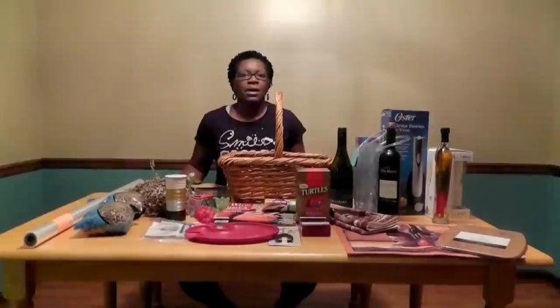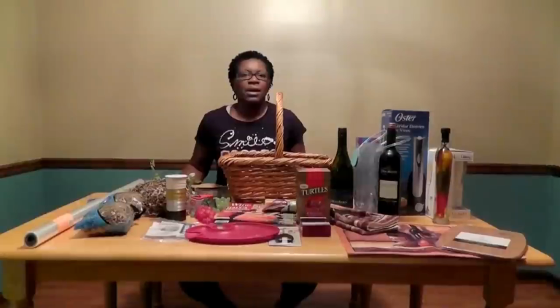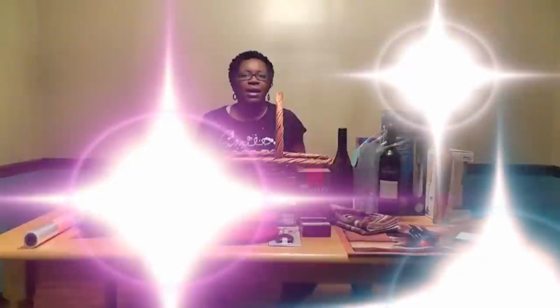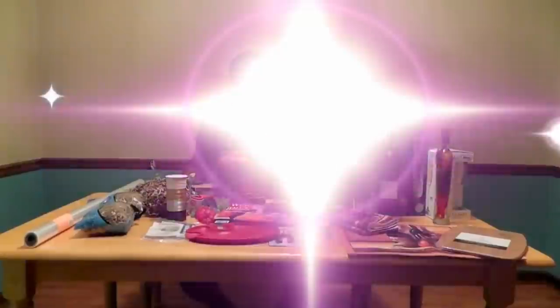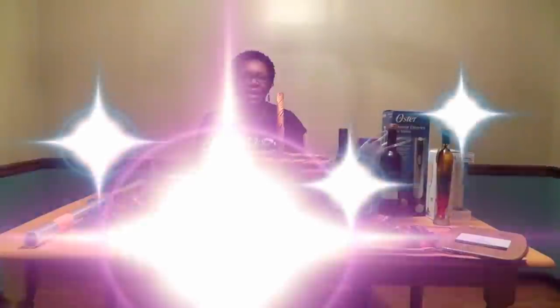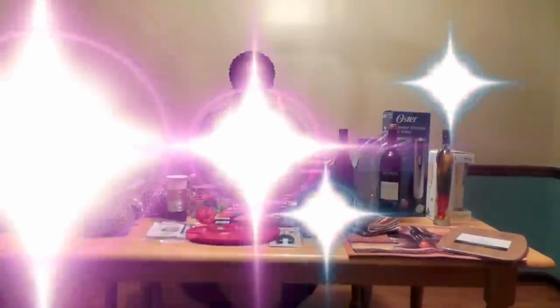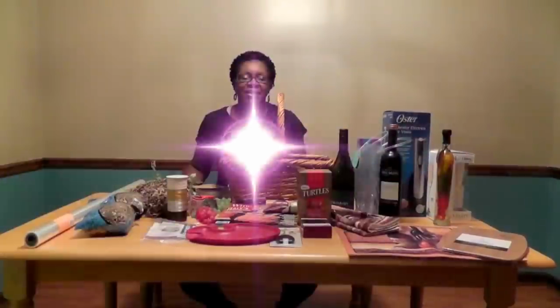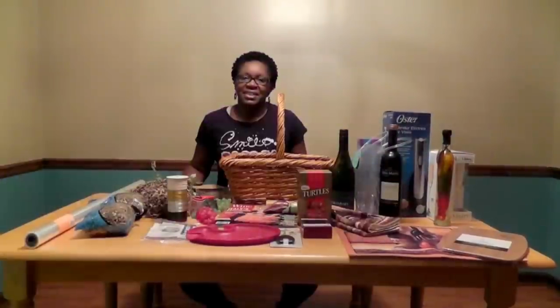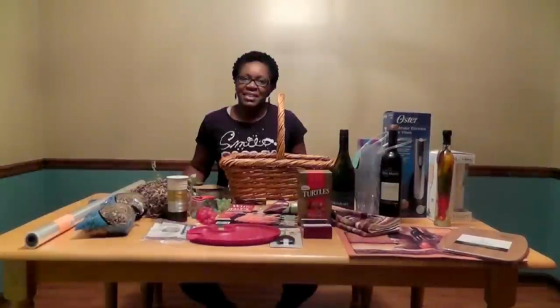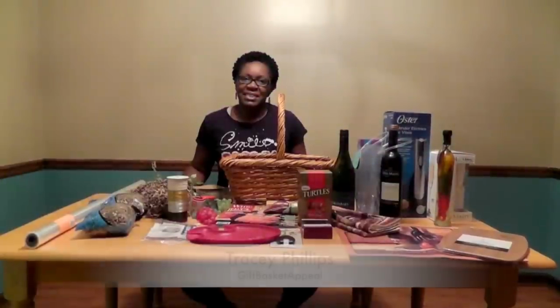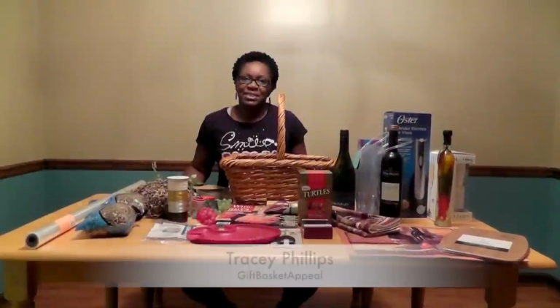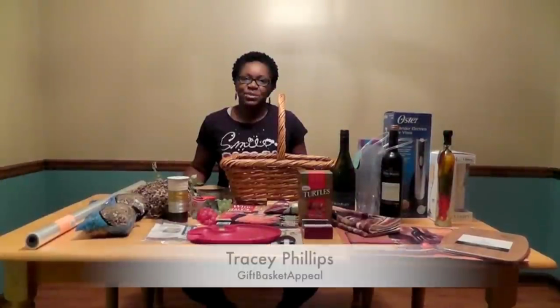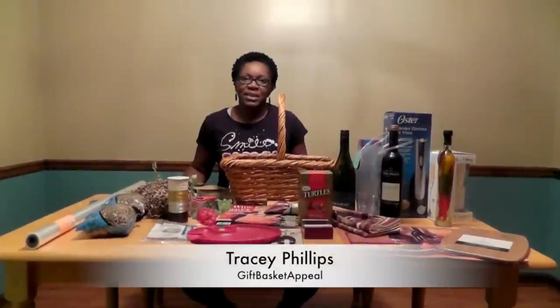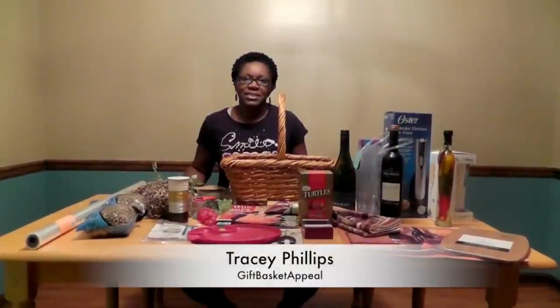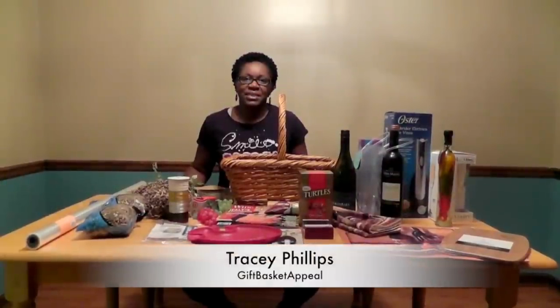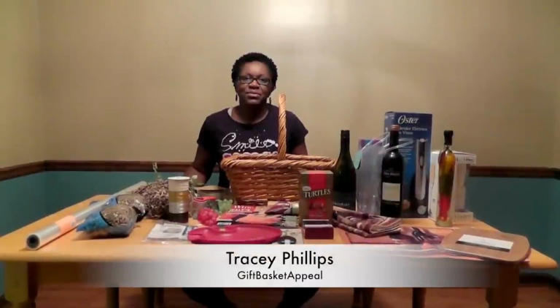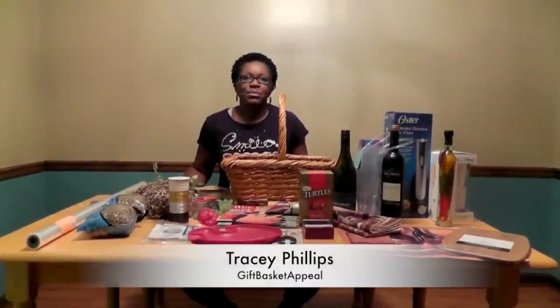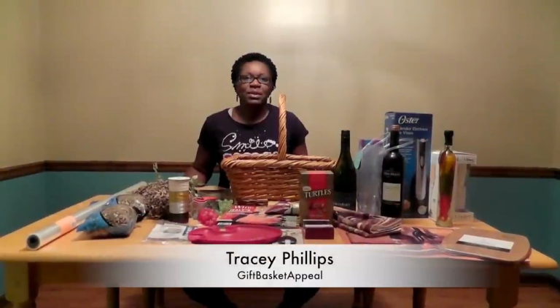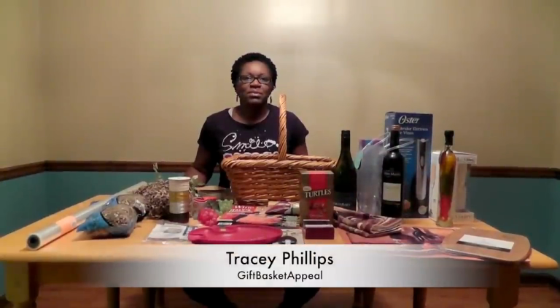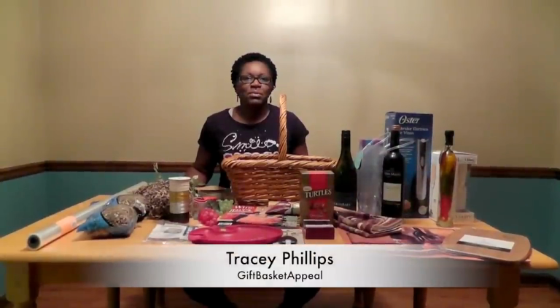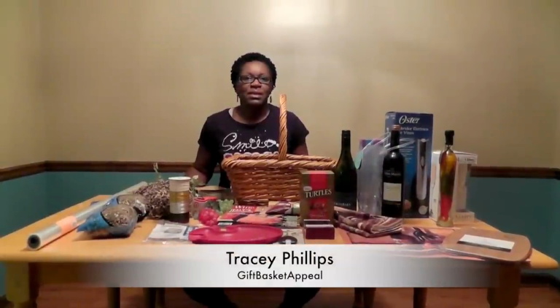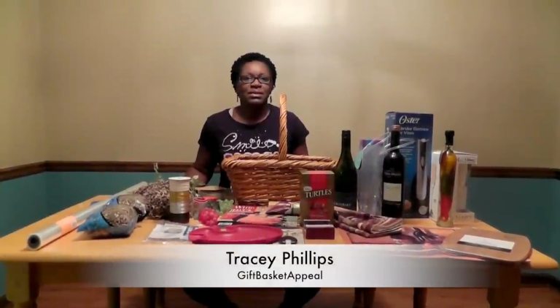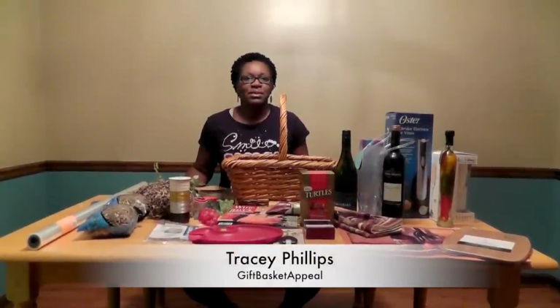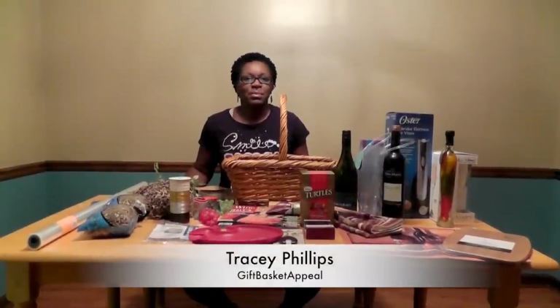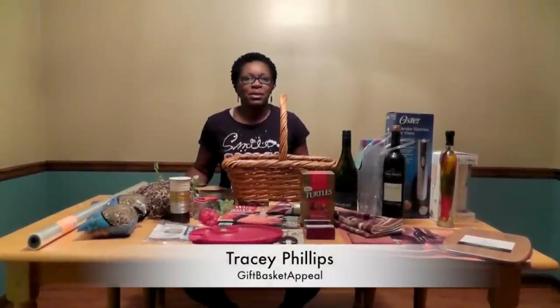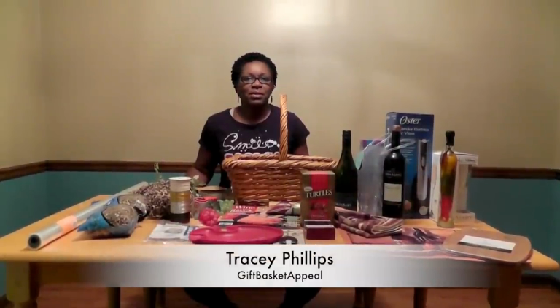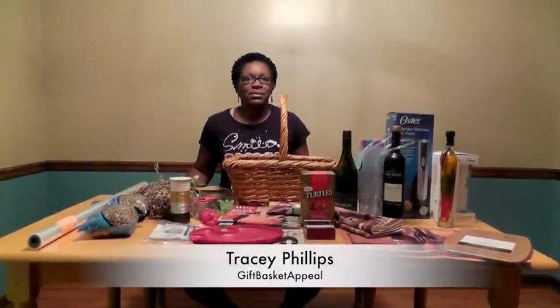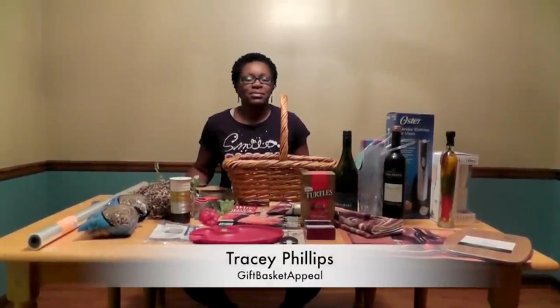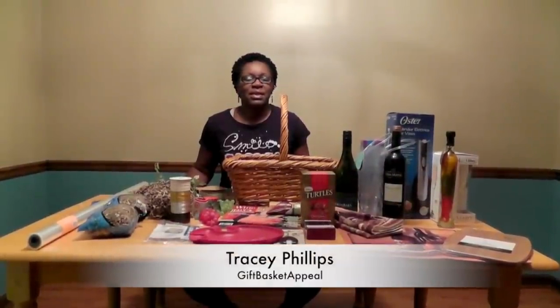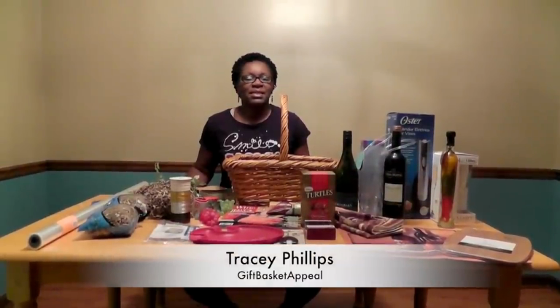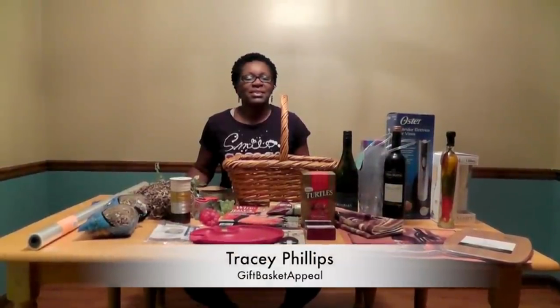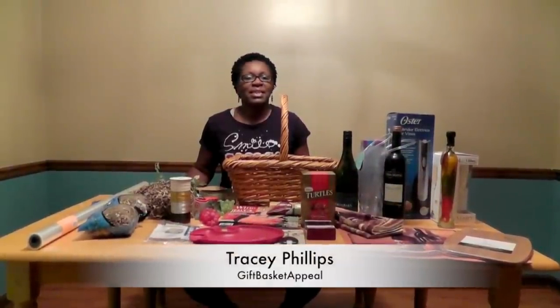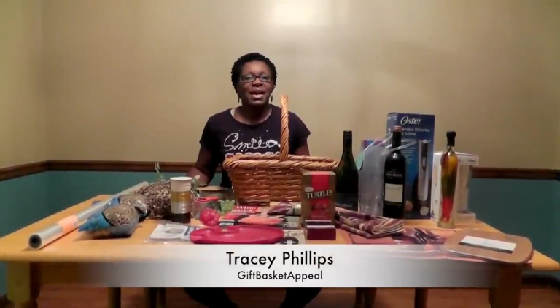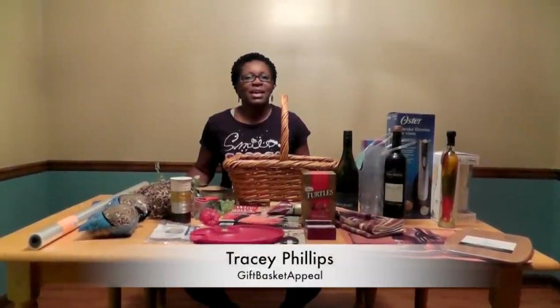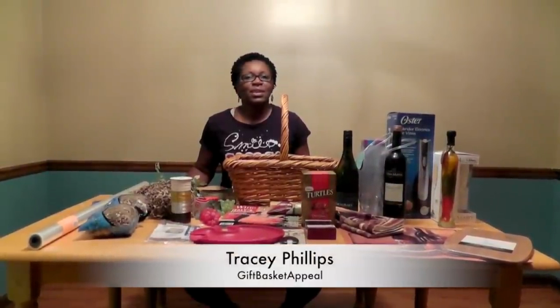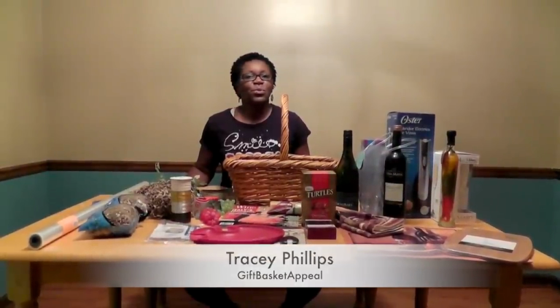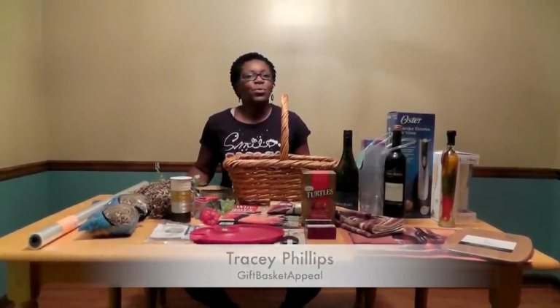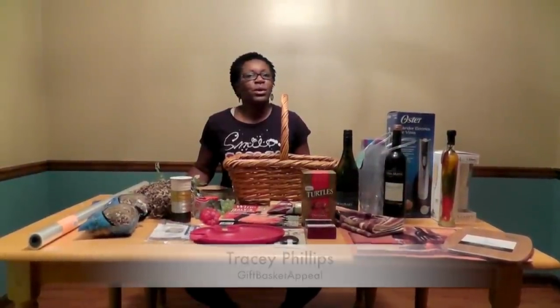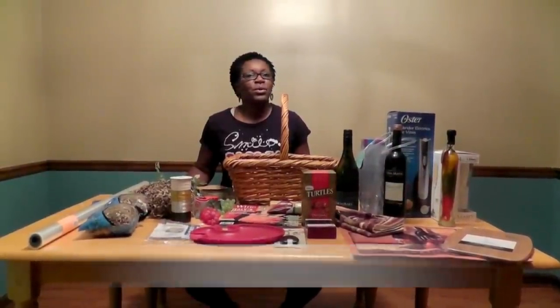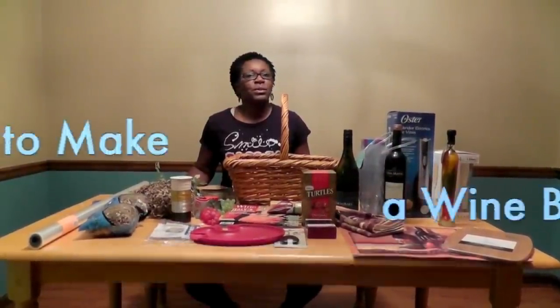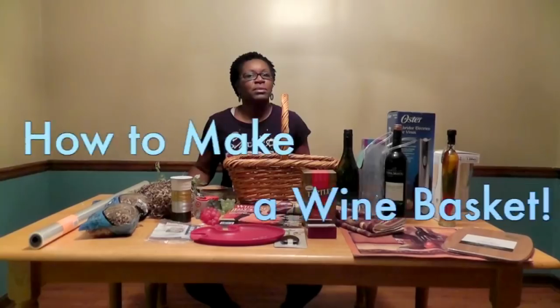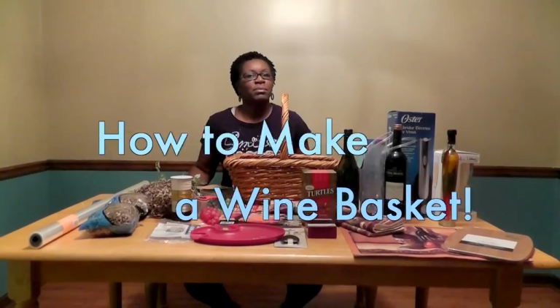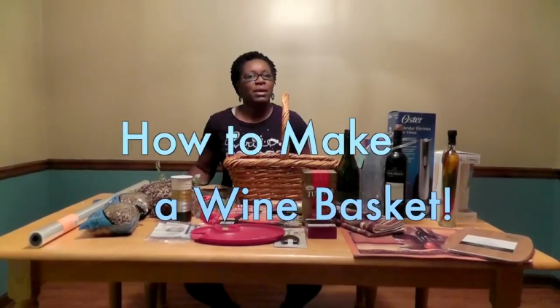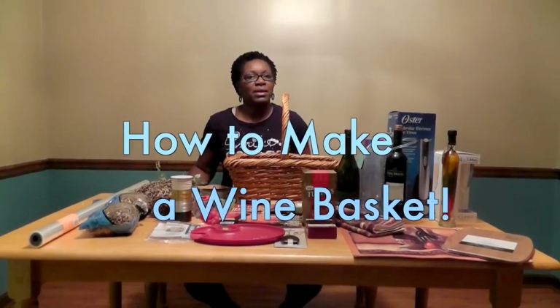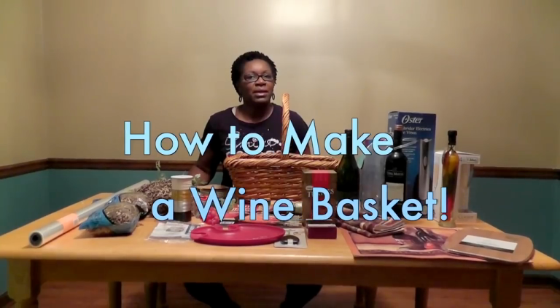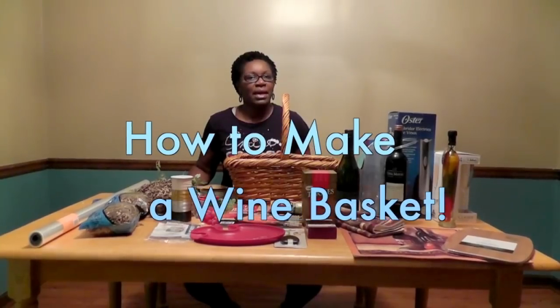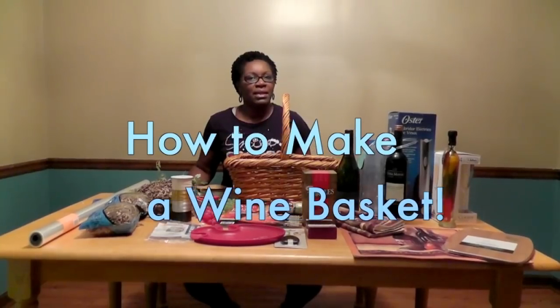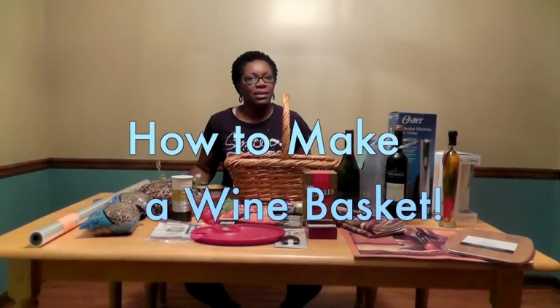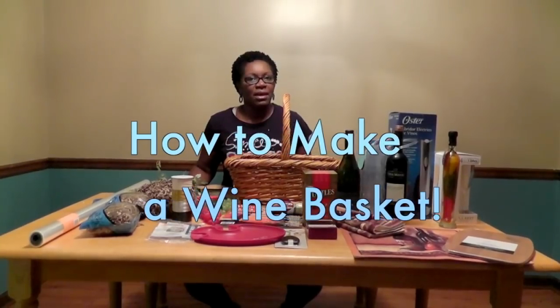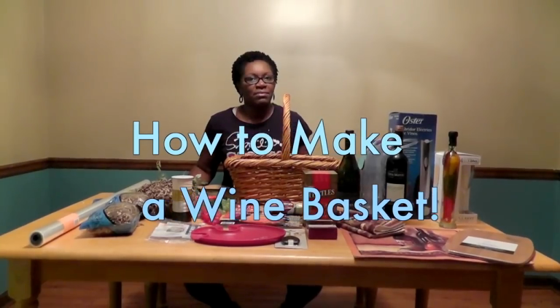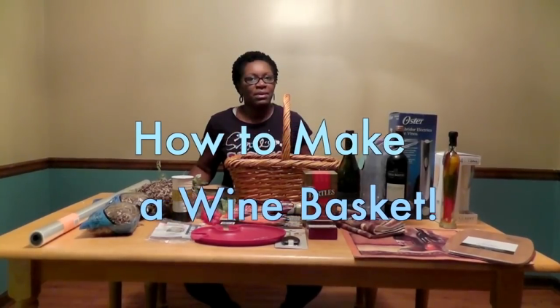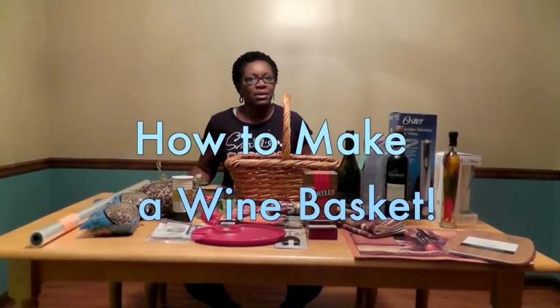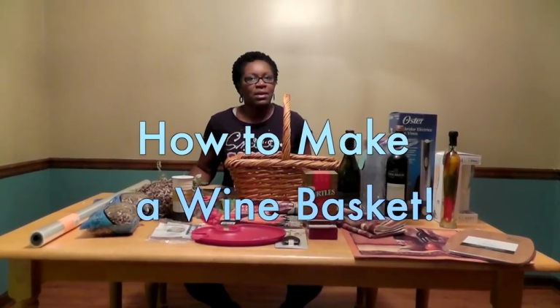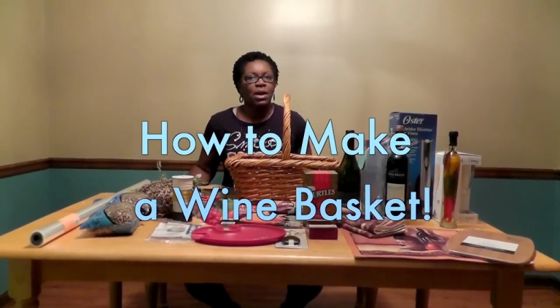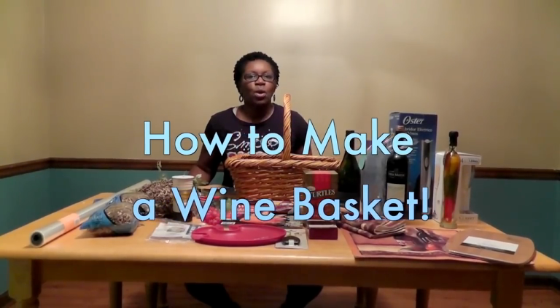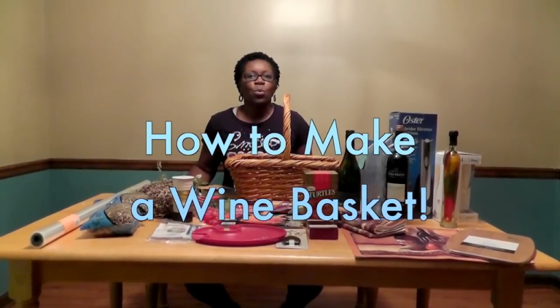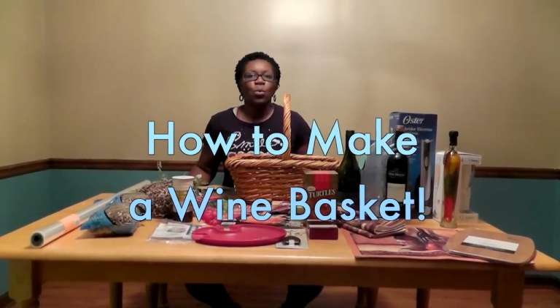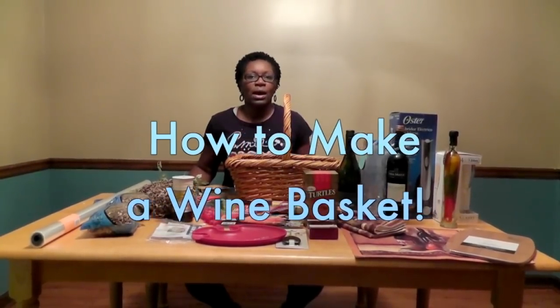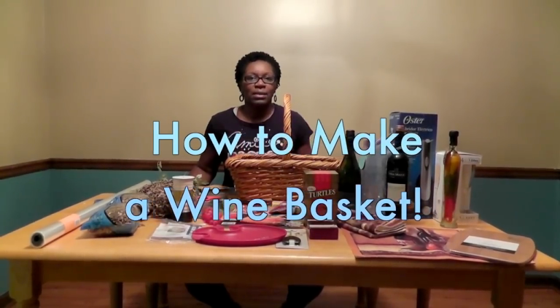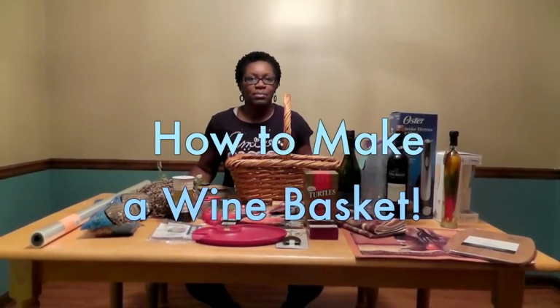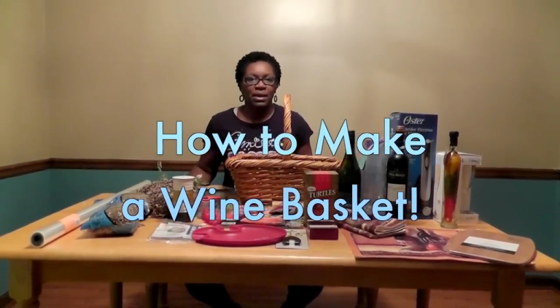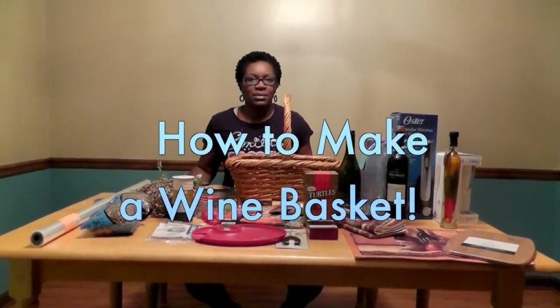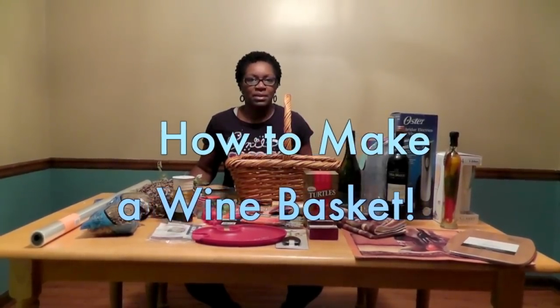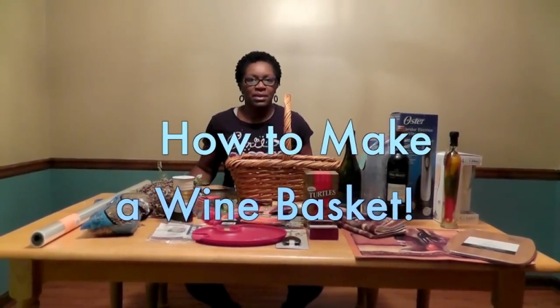Hi, this is Tracy from Gift Basket Appeal and today we're going to be making a lovely wine basket.